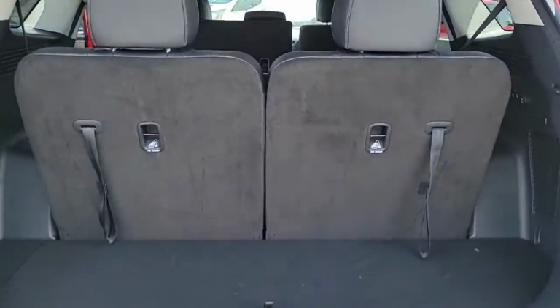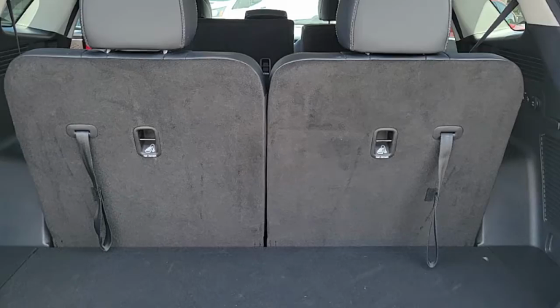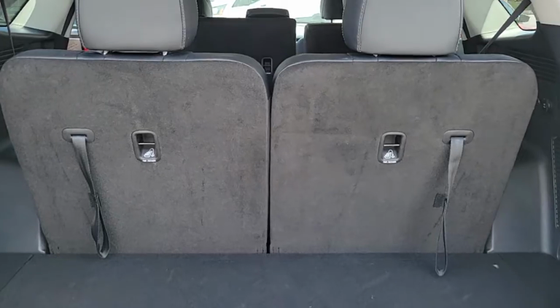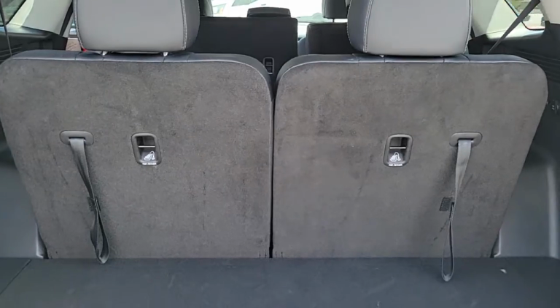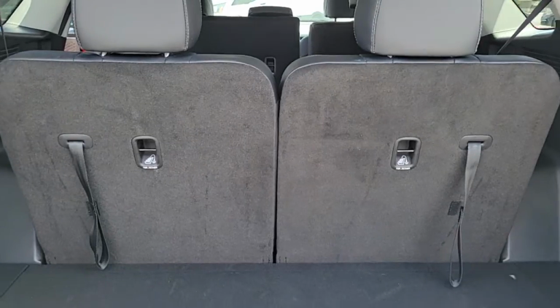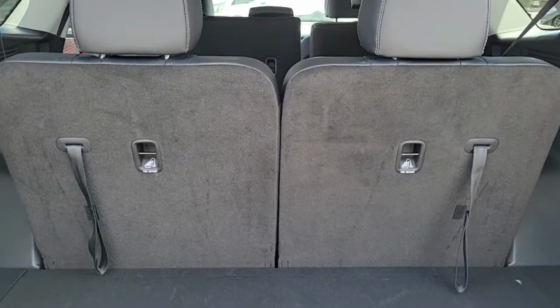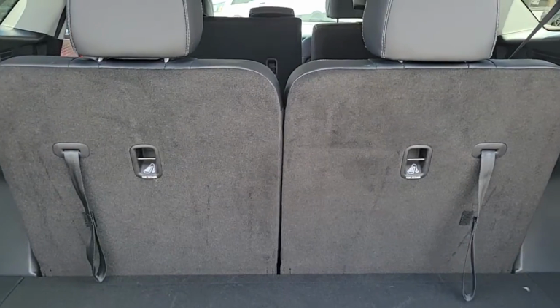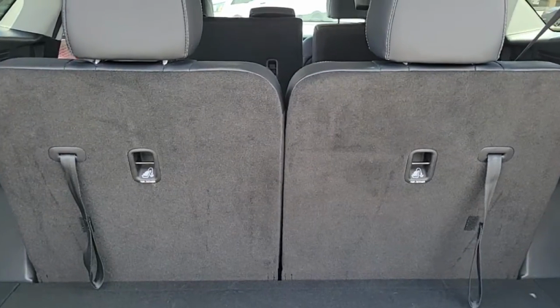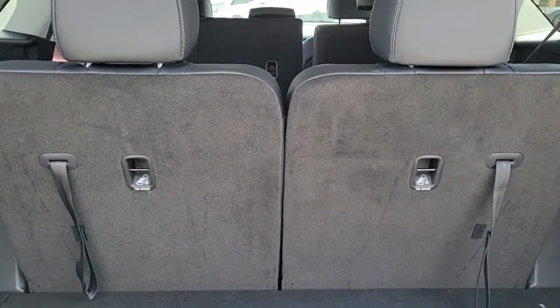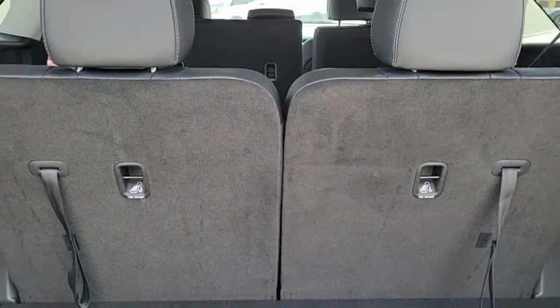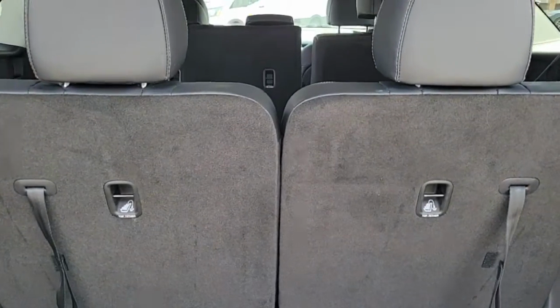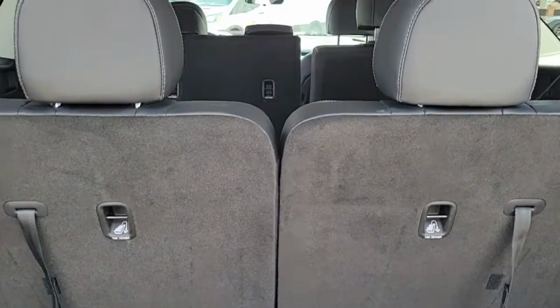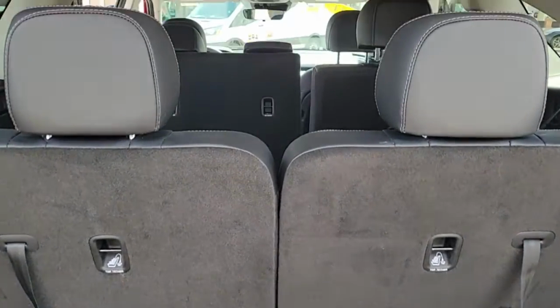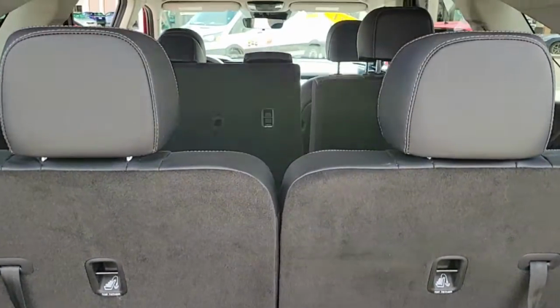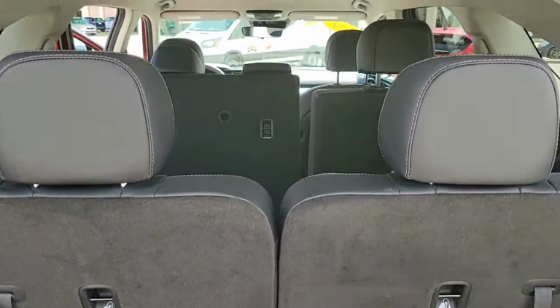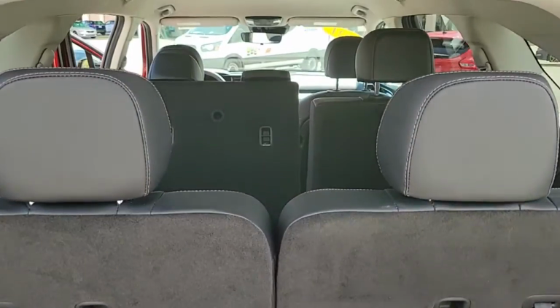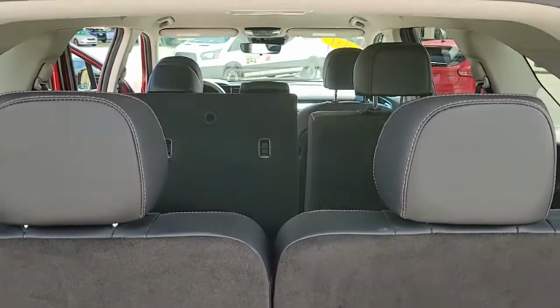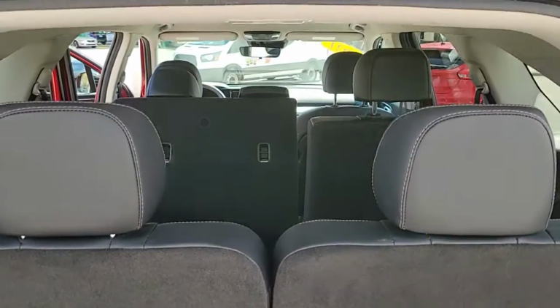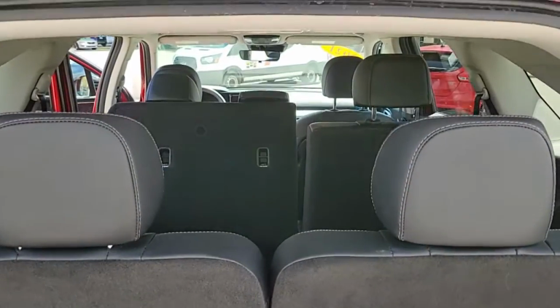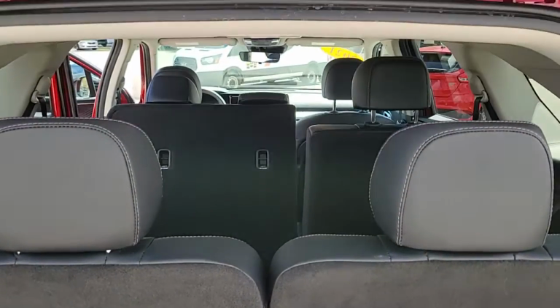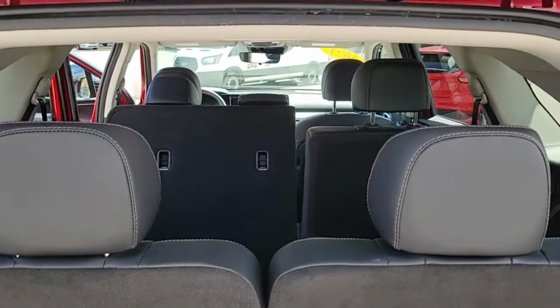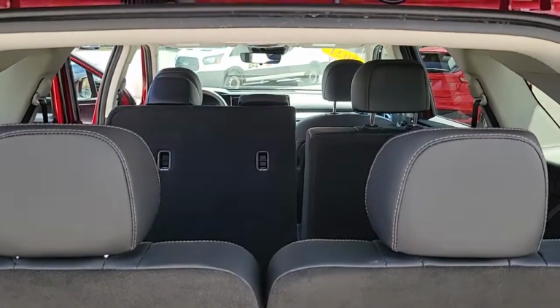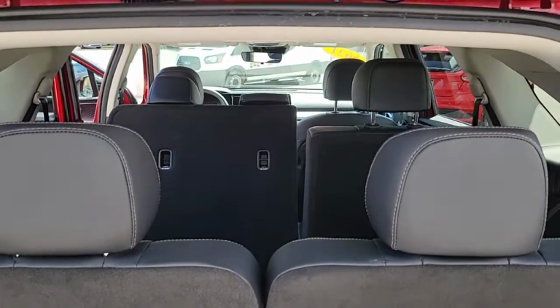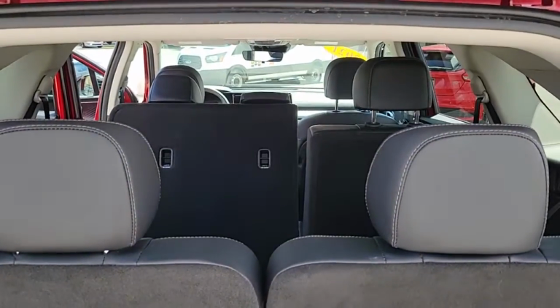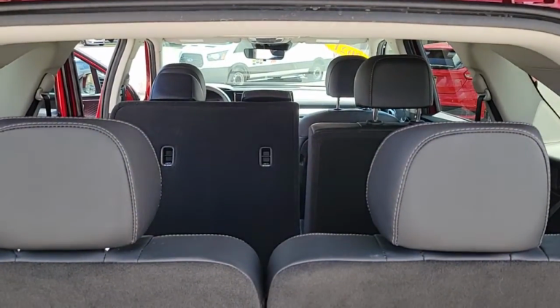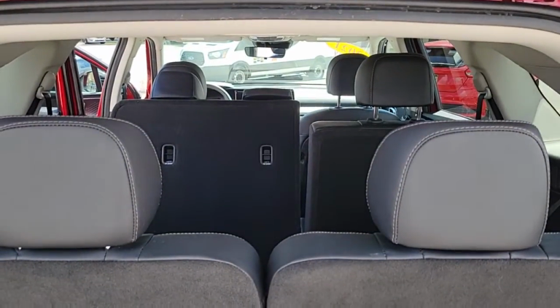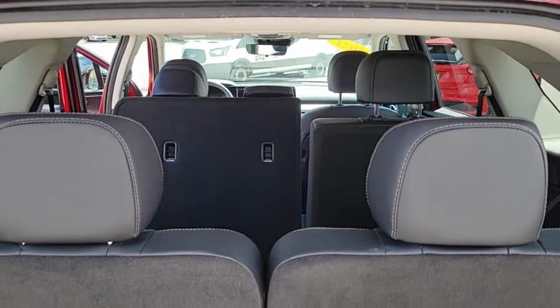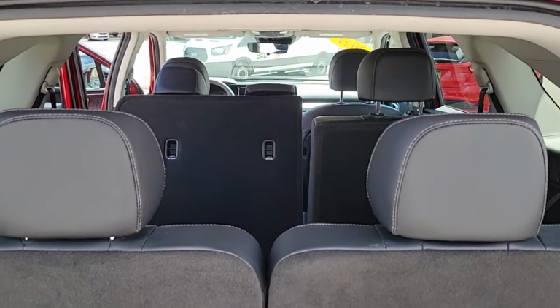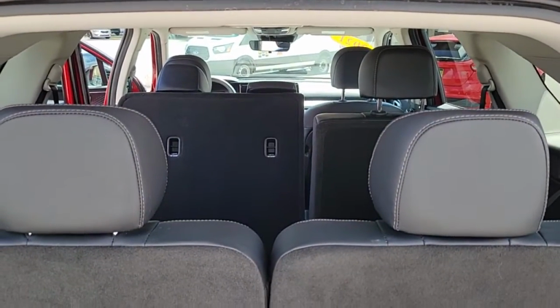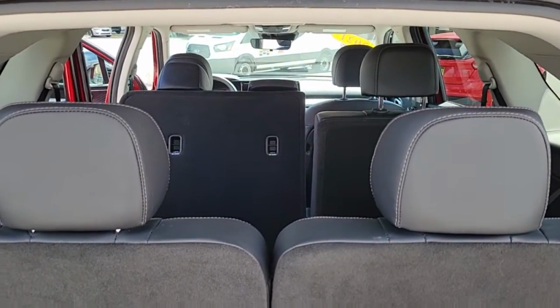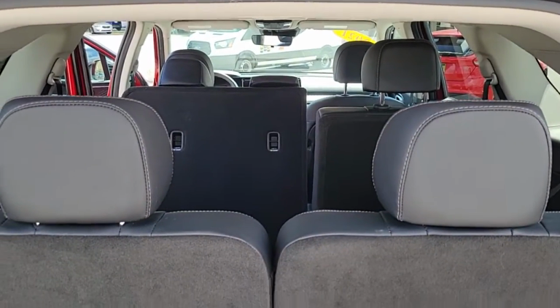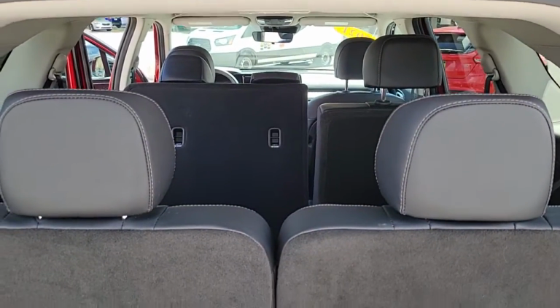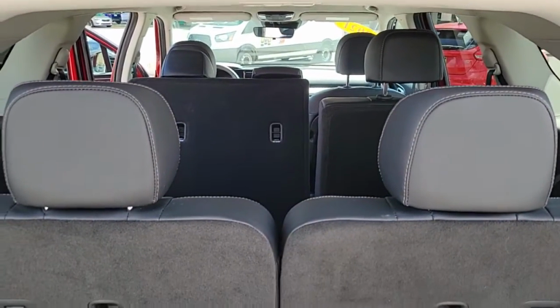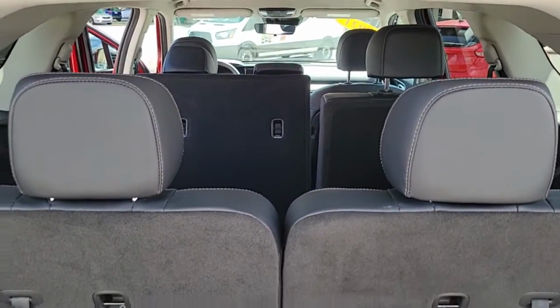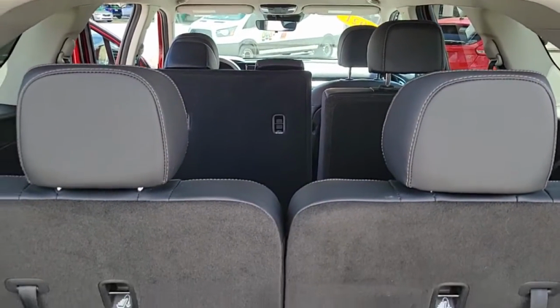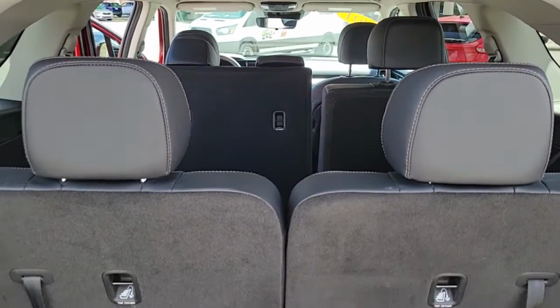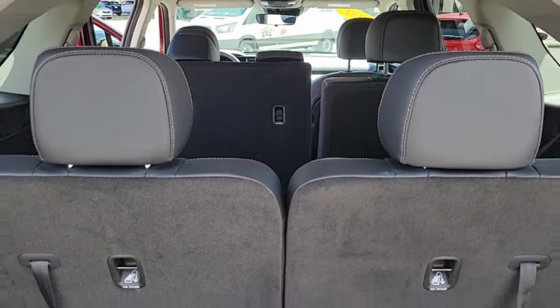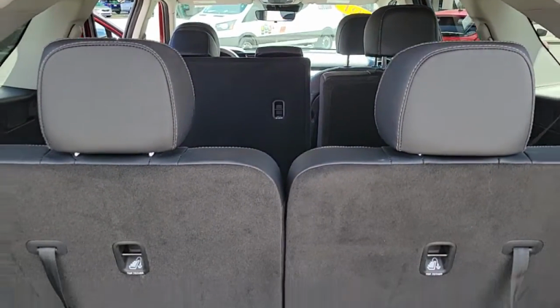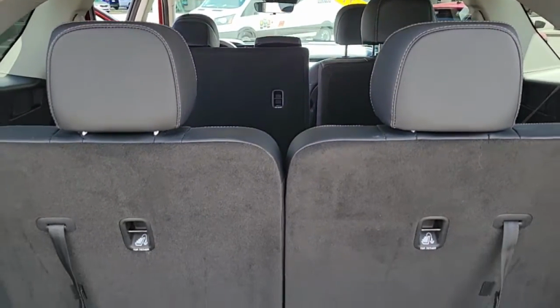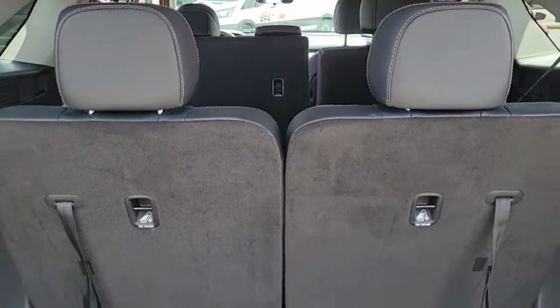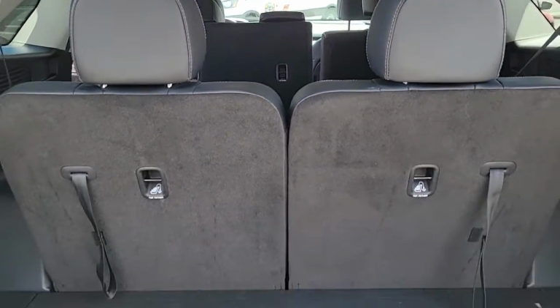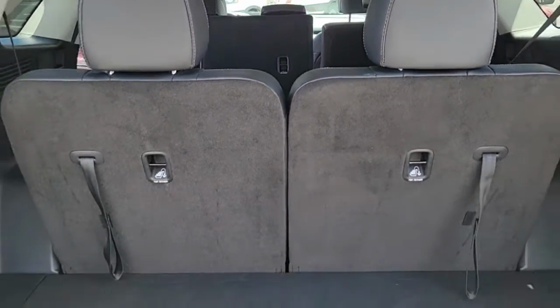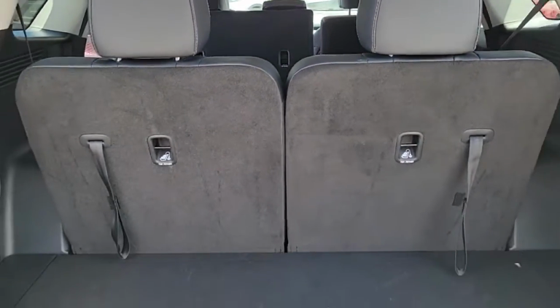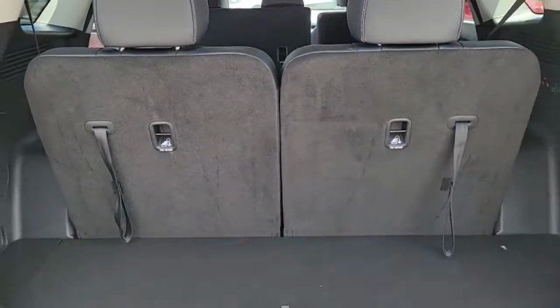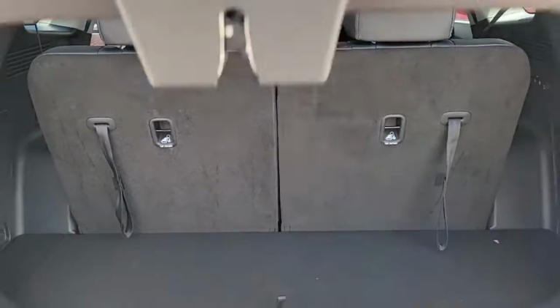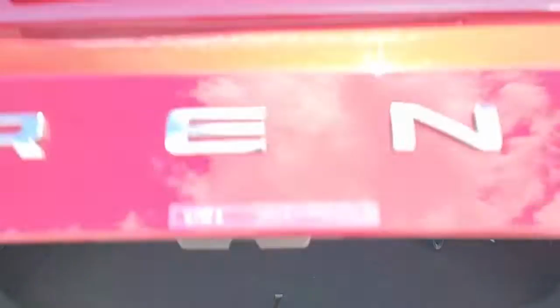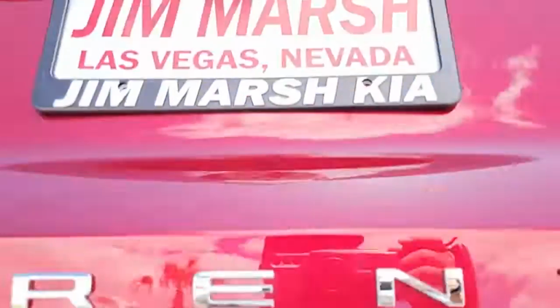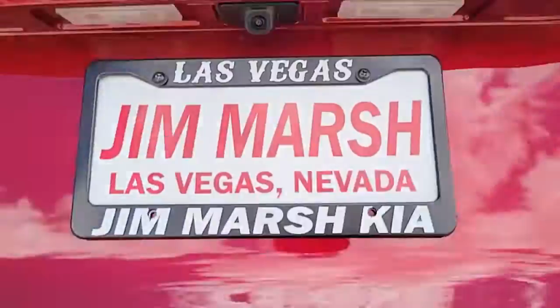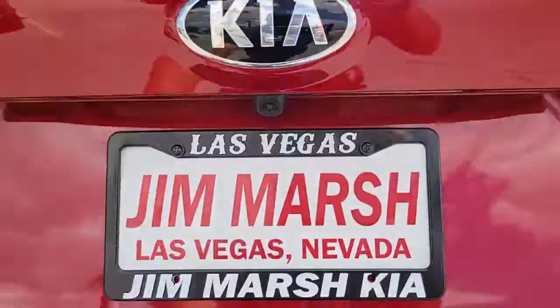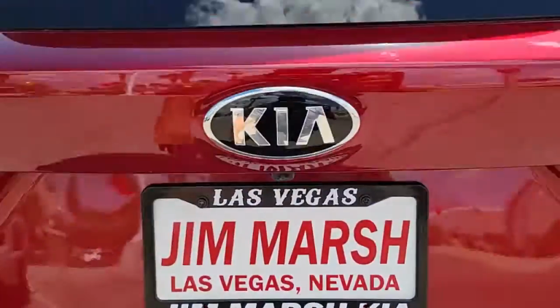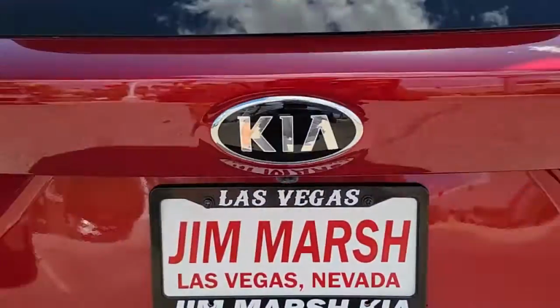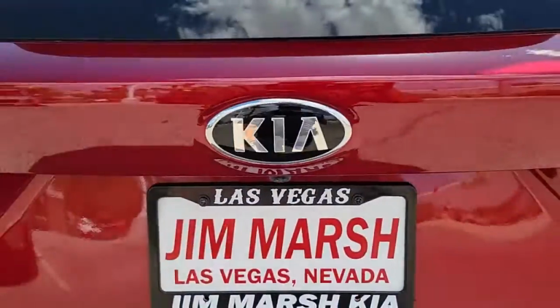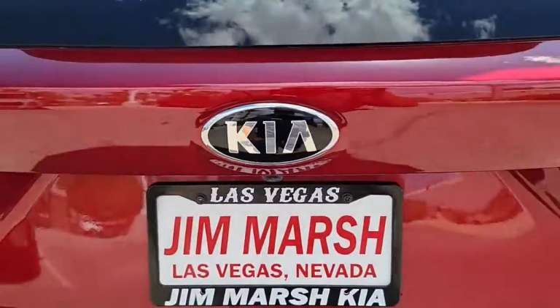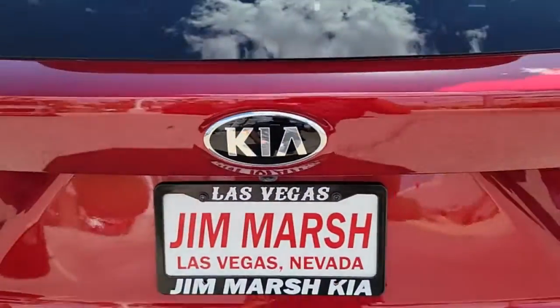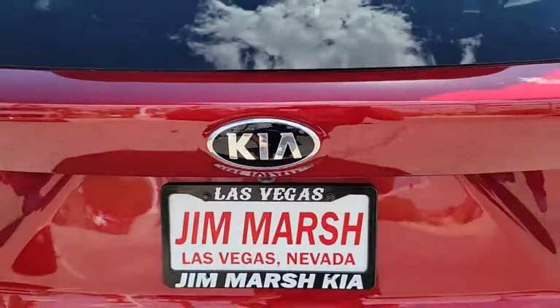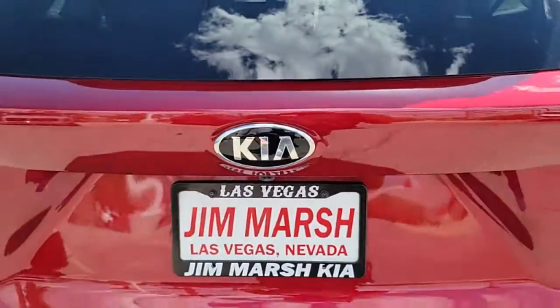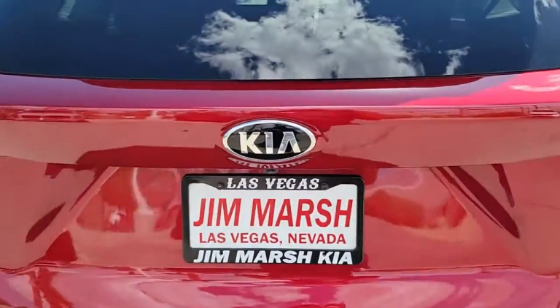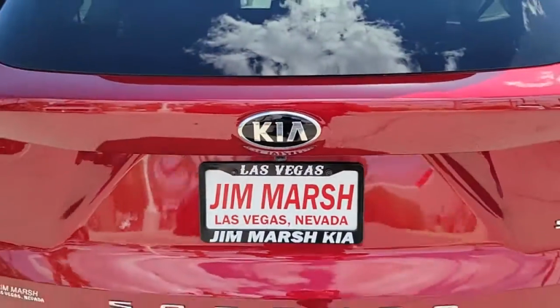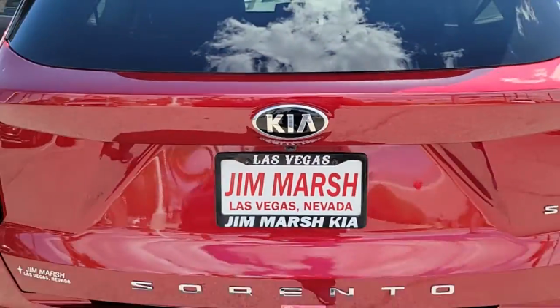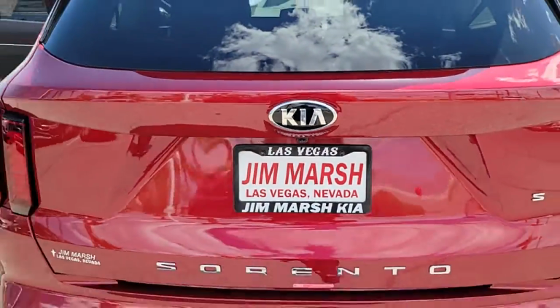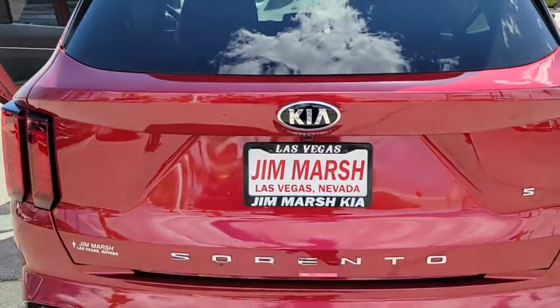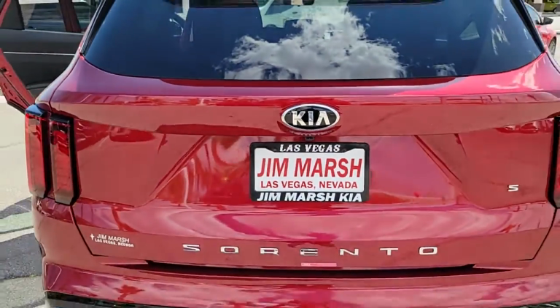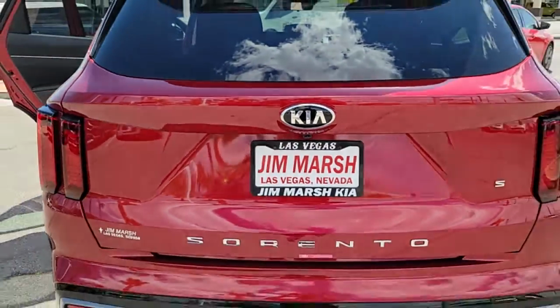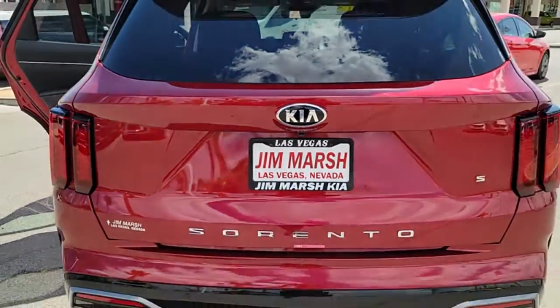This mid-size crossover offers a versatile interior layout with three-row seating, standard infotainment system, and advanced safety features.